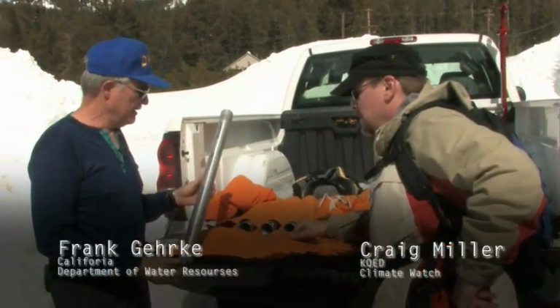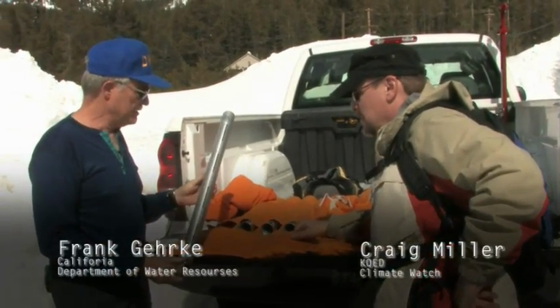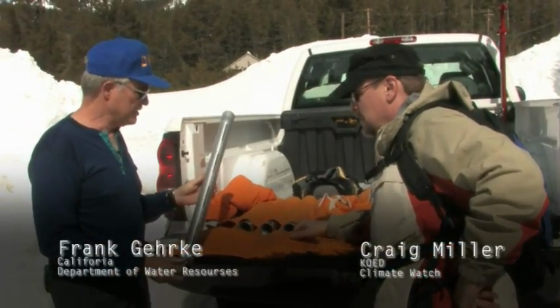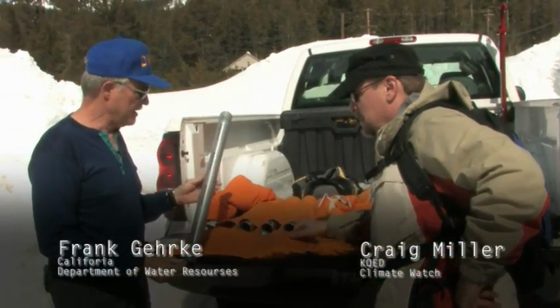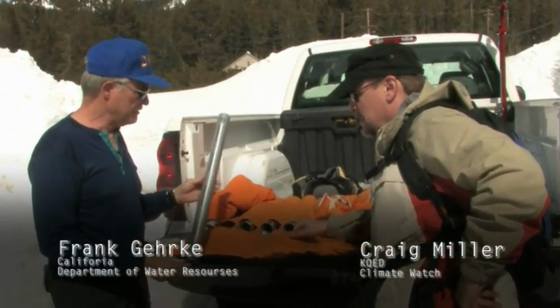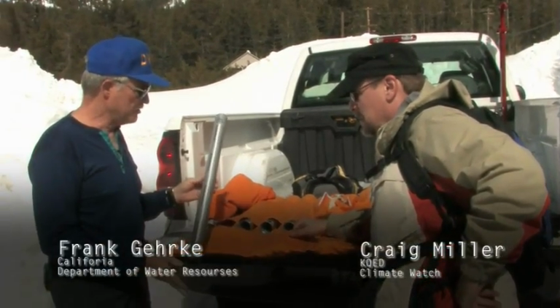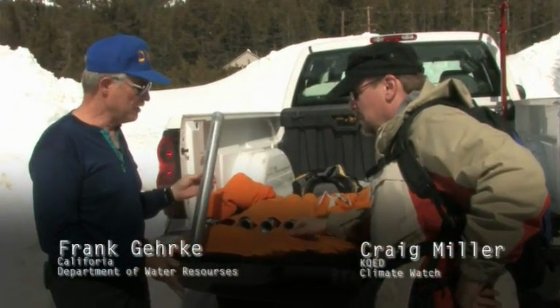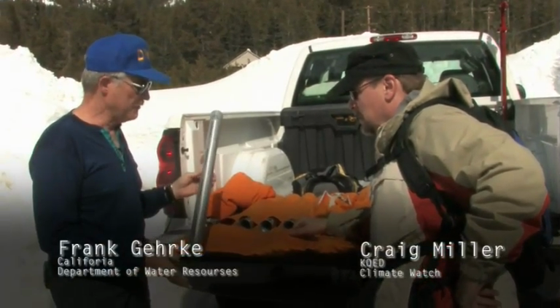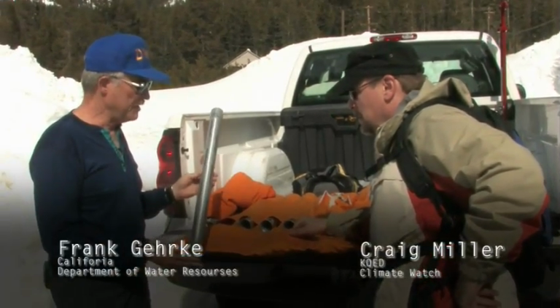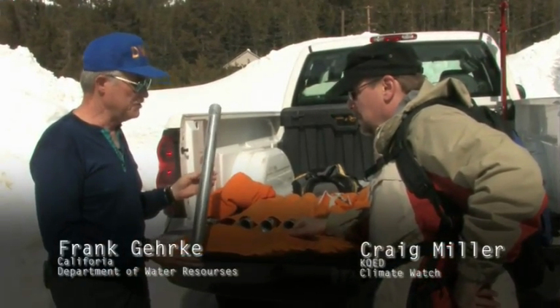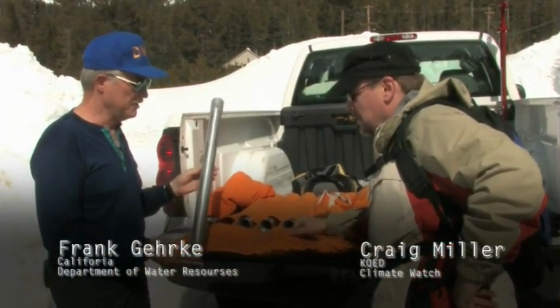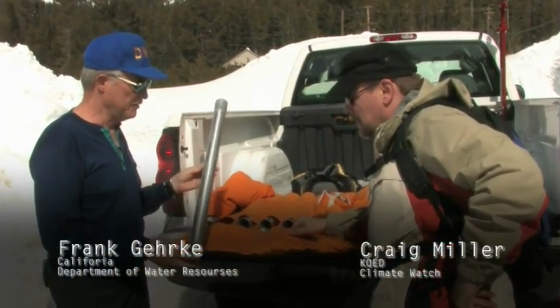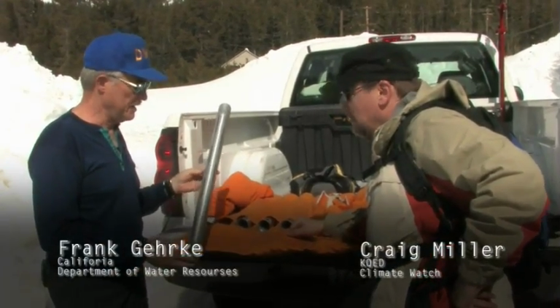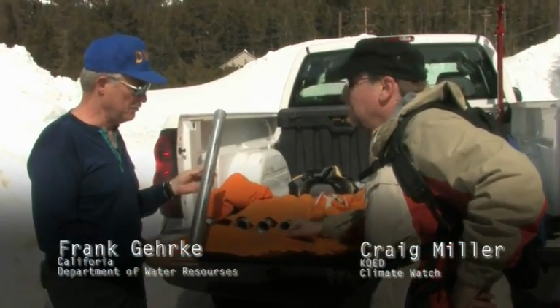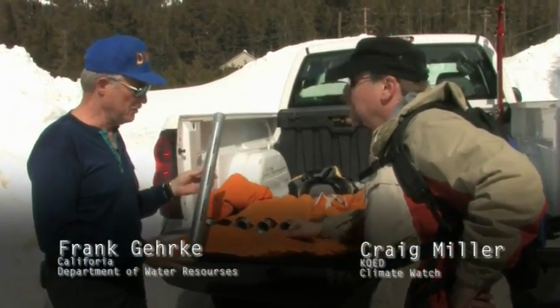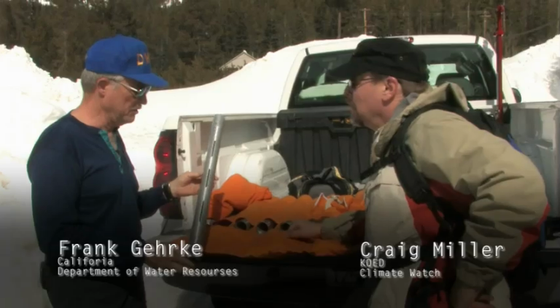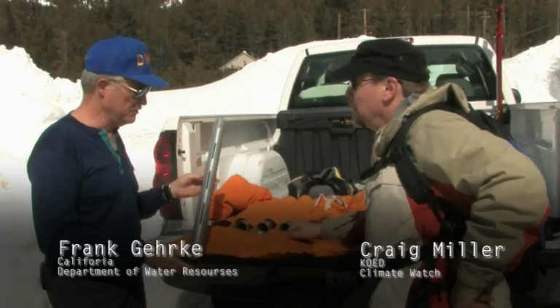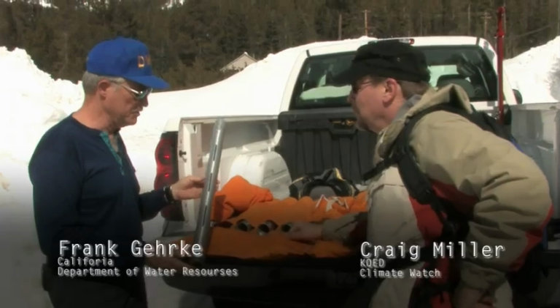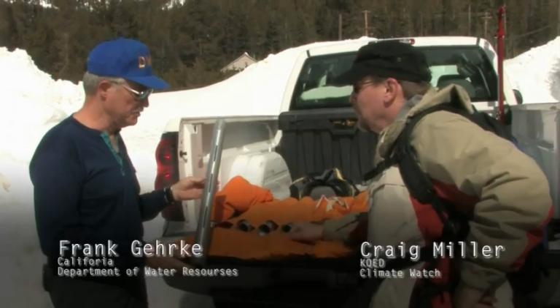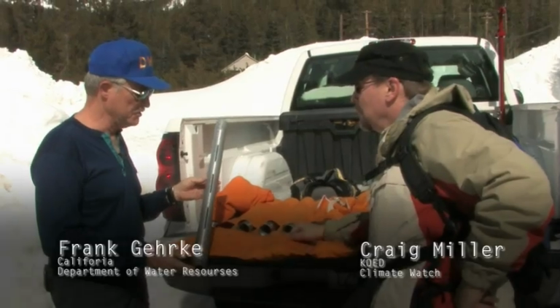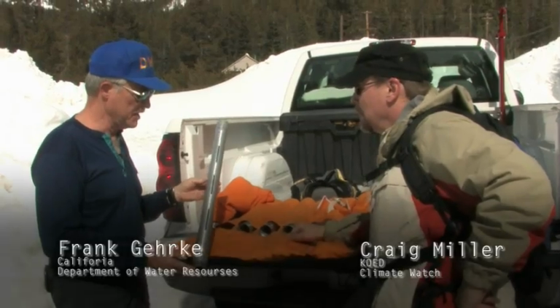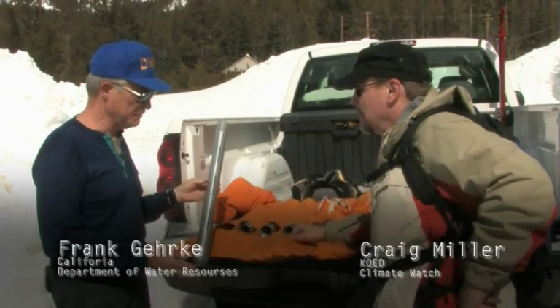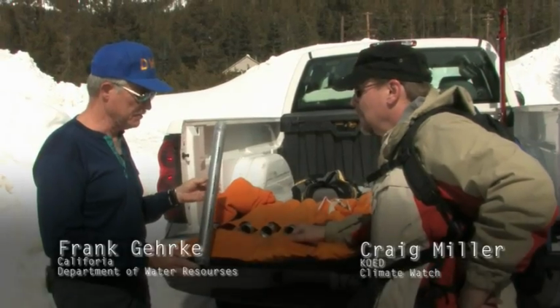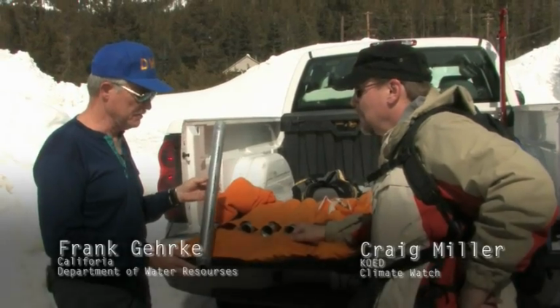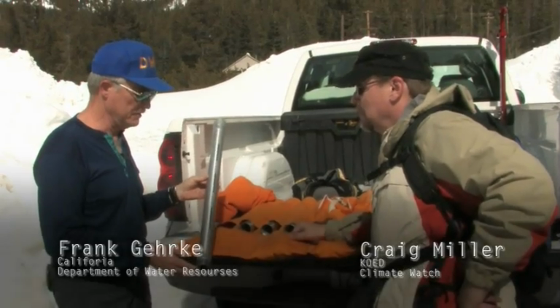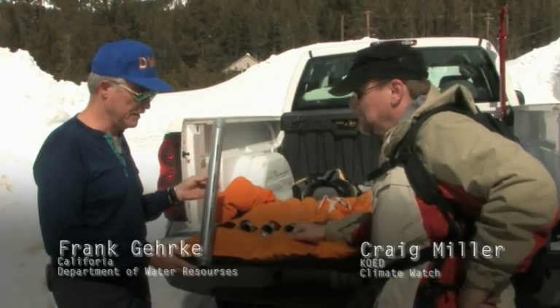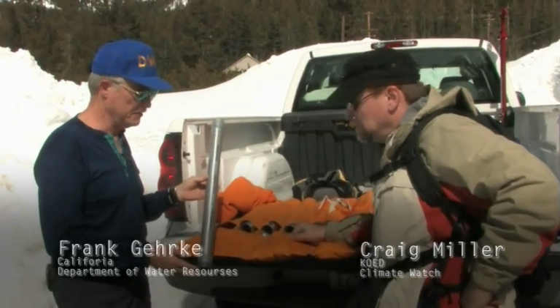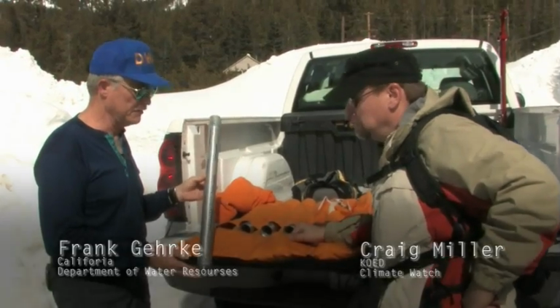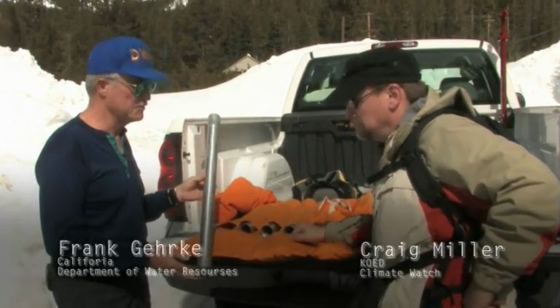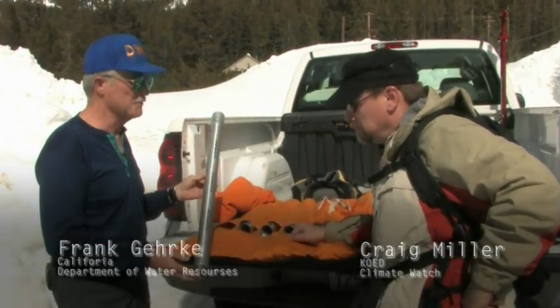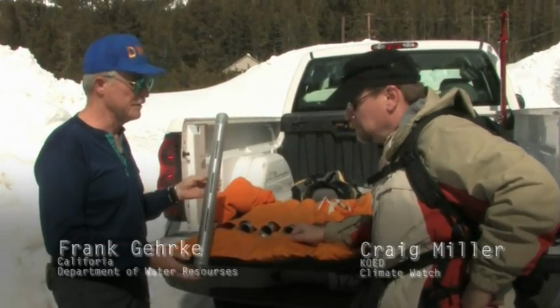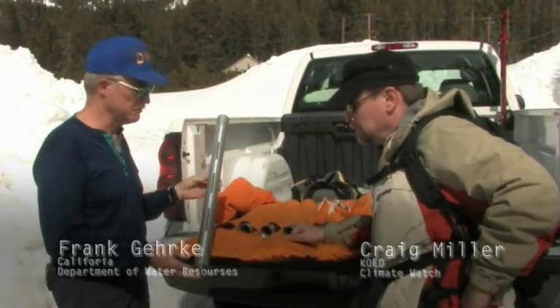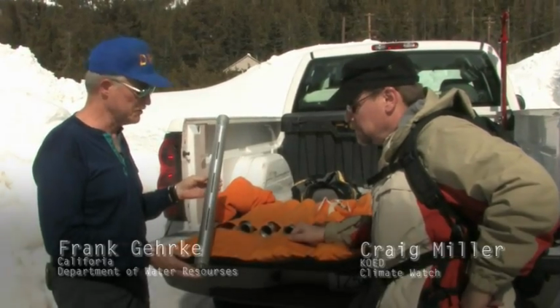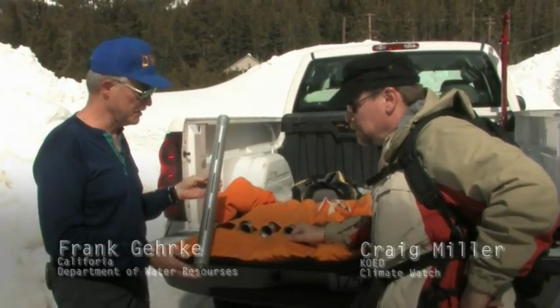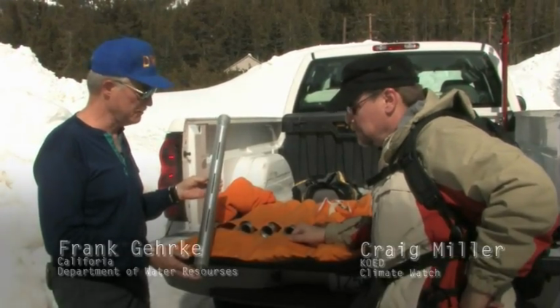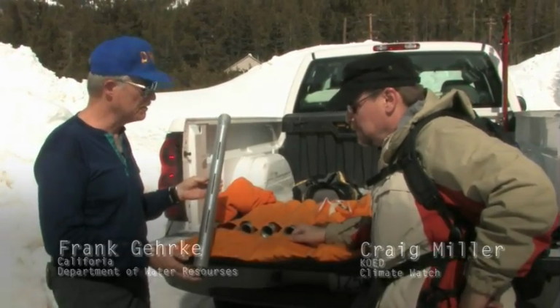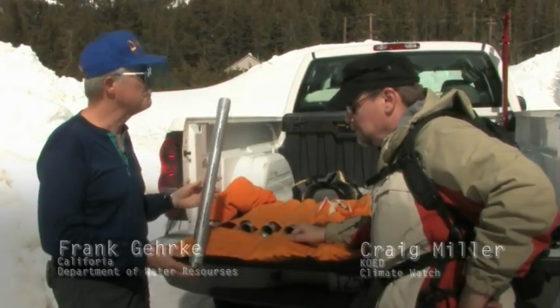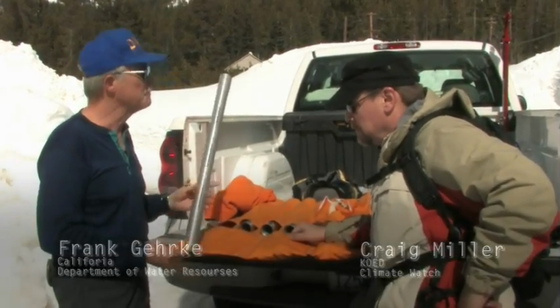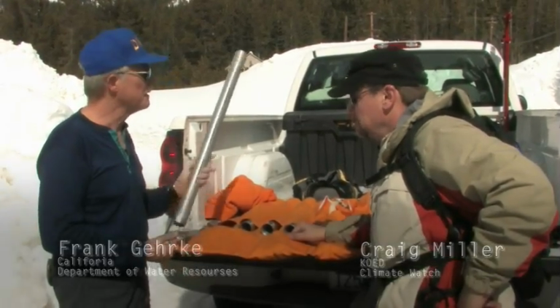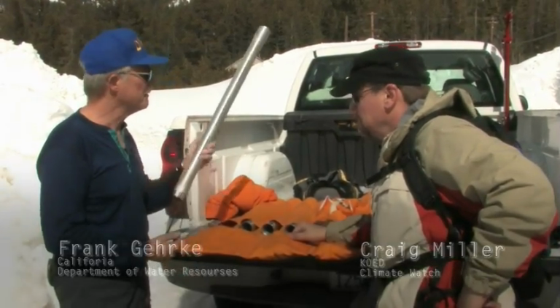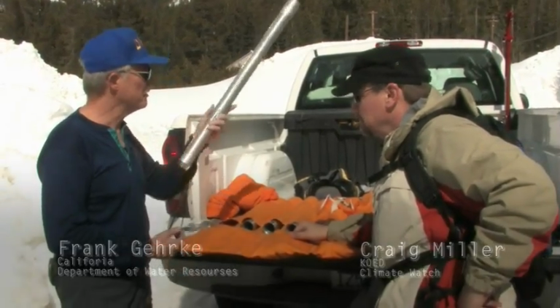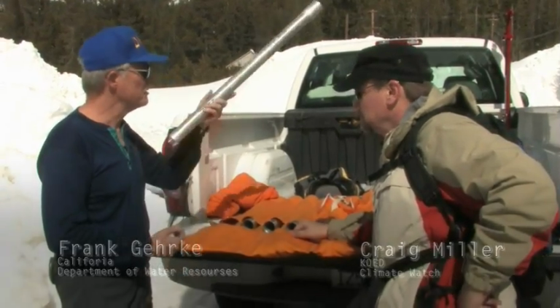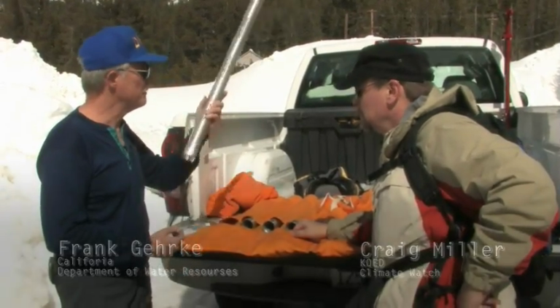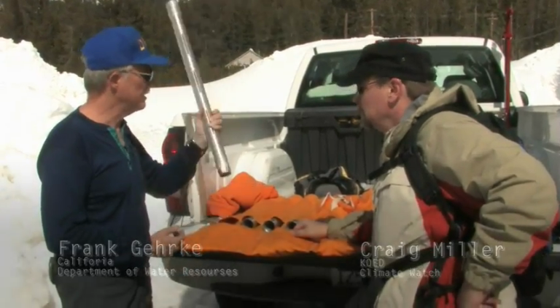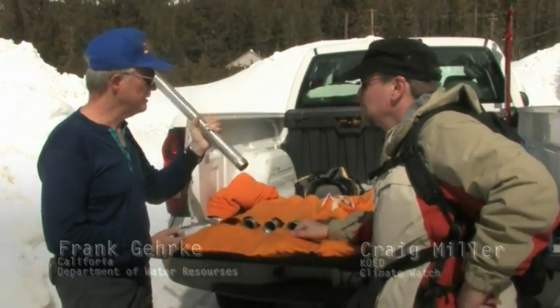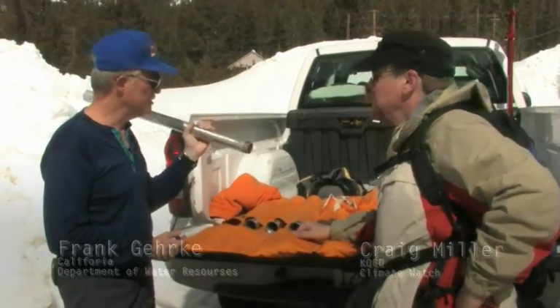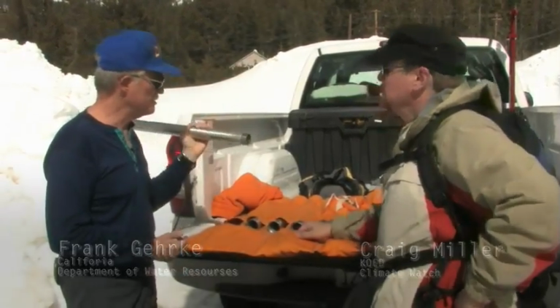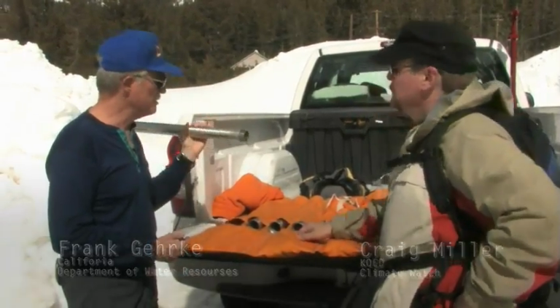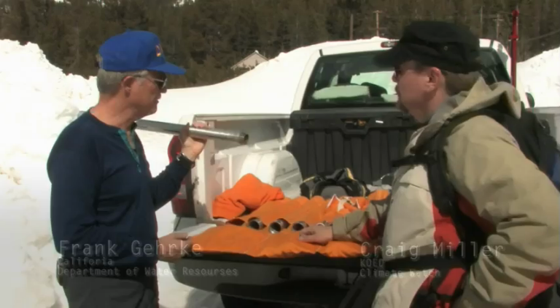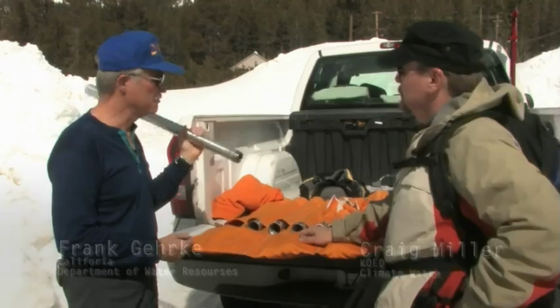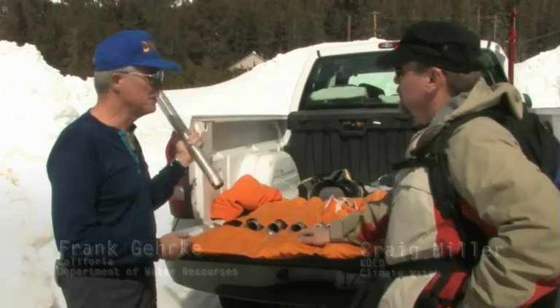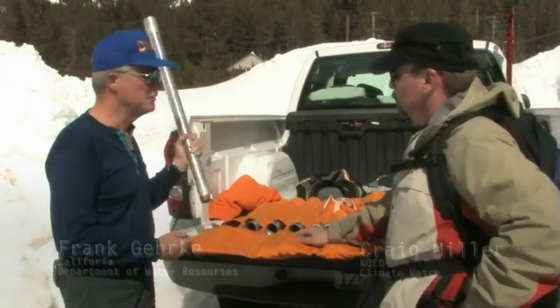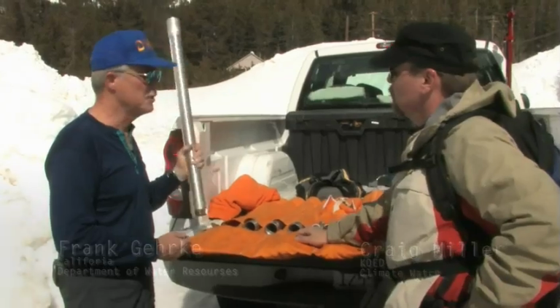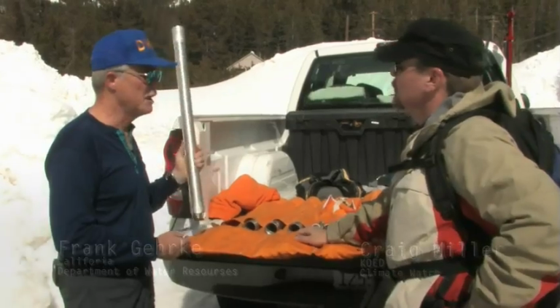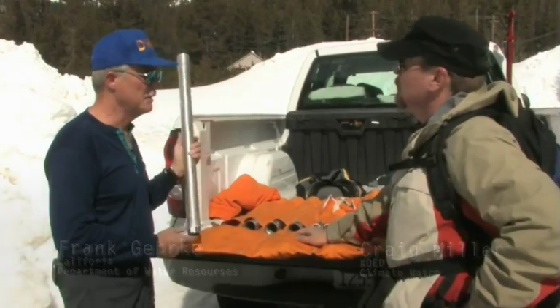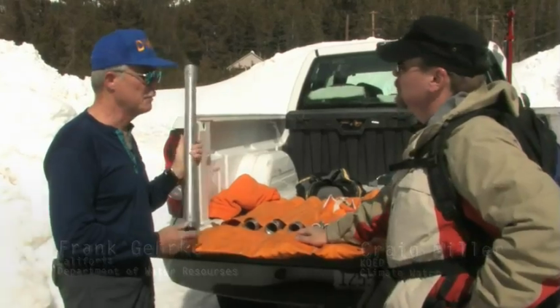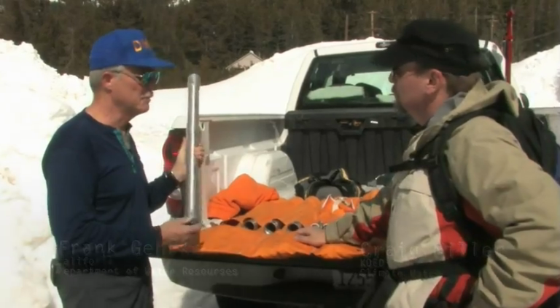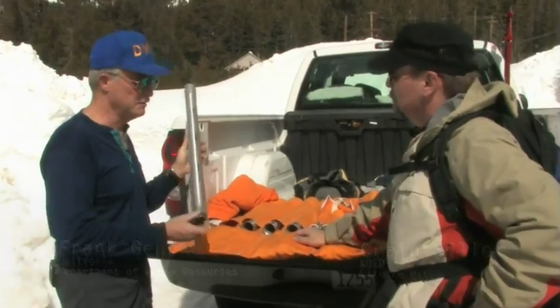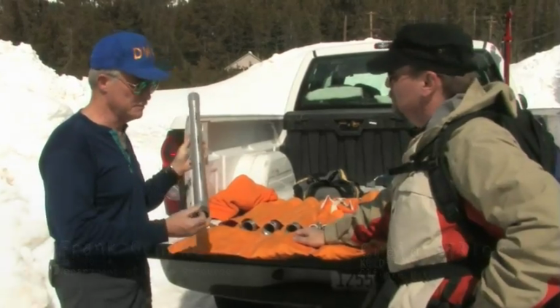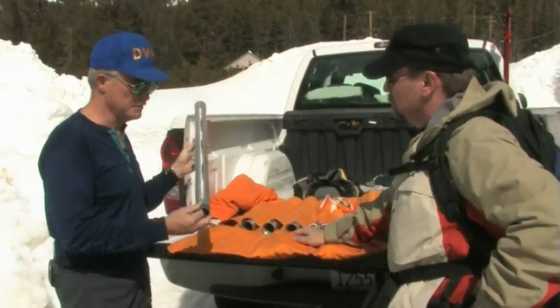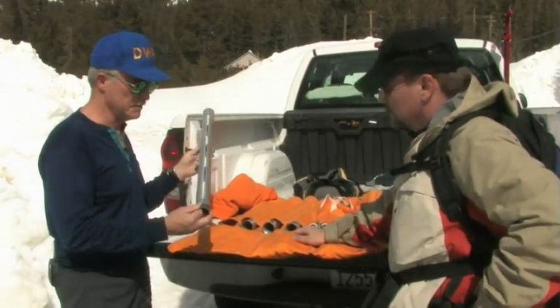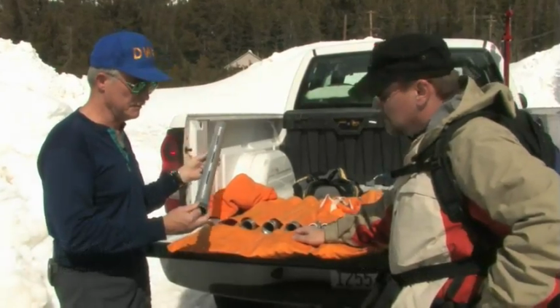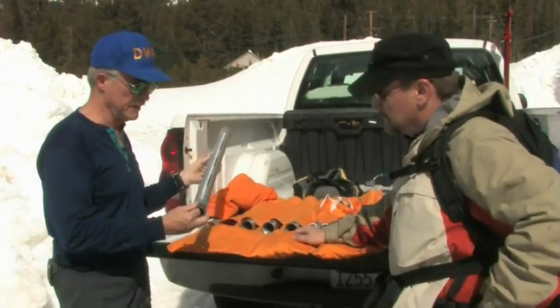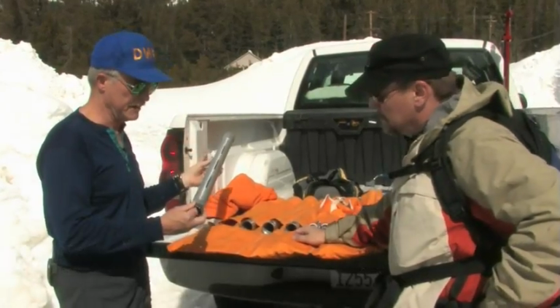It's a derivation of the Mount Rose Snow Sampler, now known as the Federal Sampler, first developed just over the ridge at Mount Rose in Nevada.